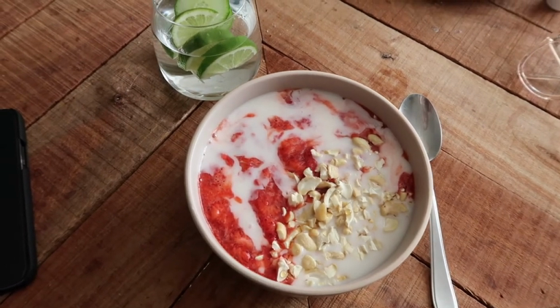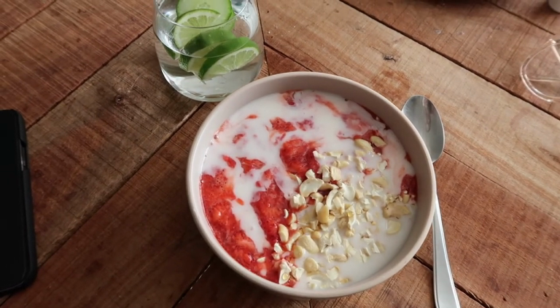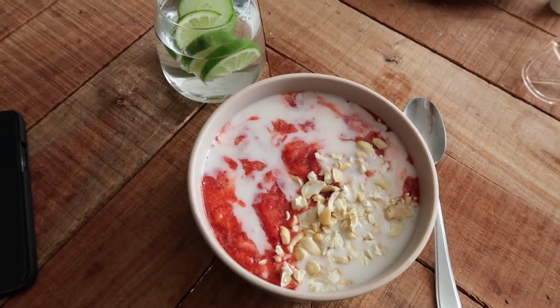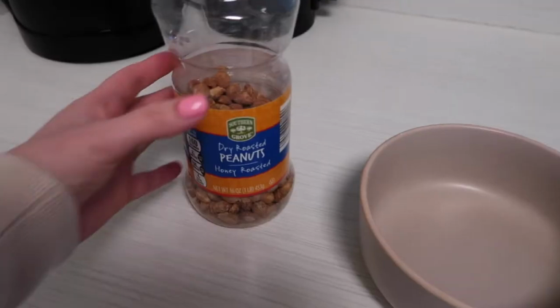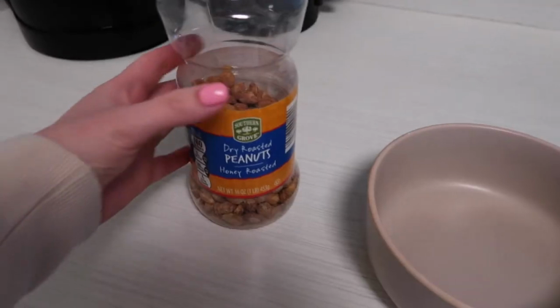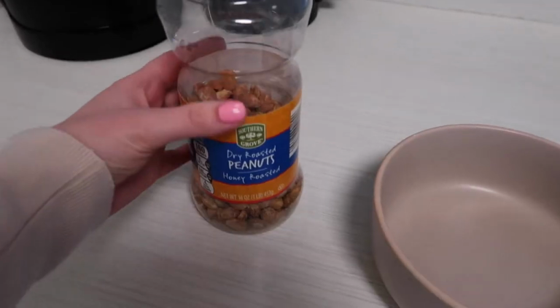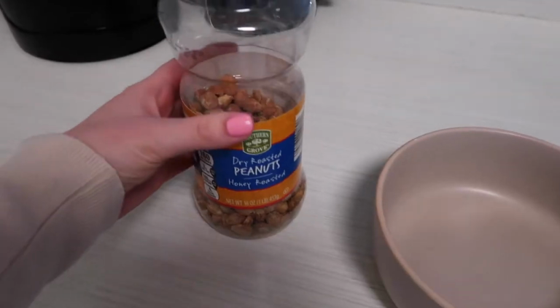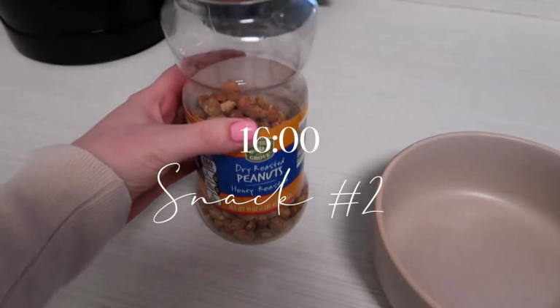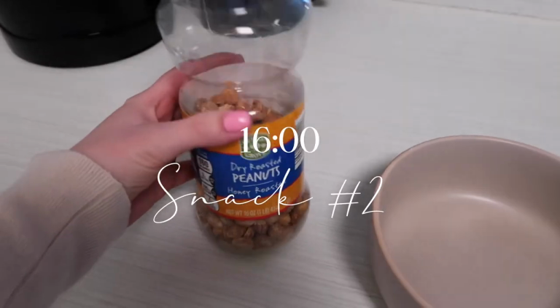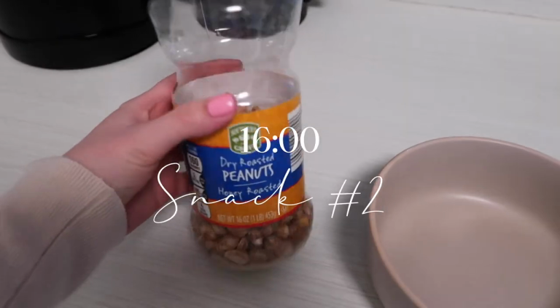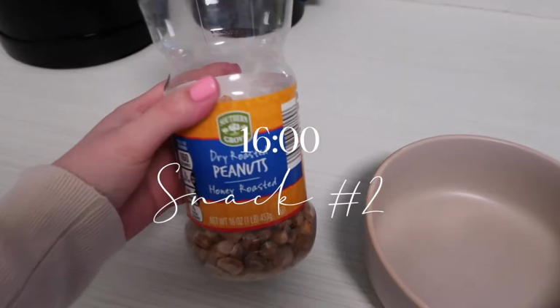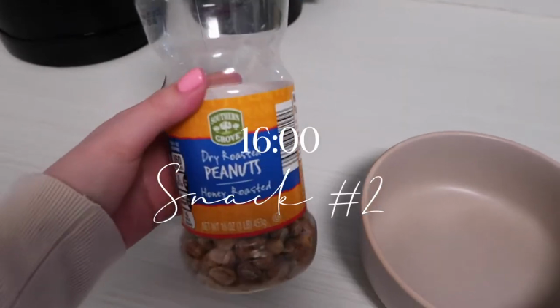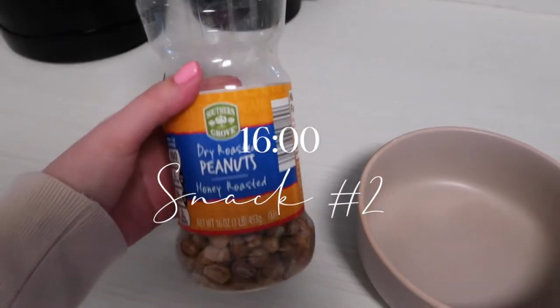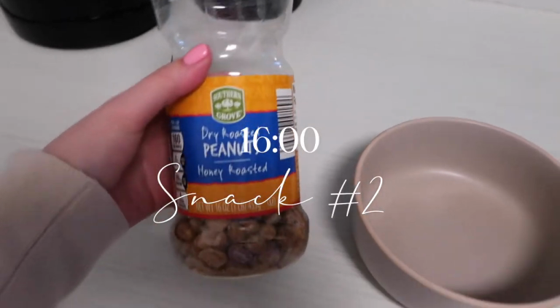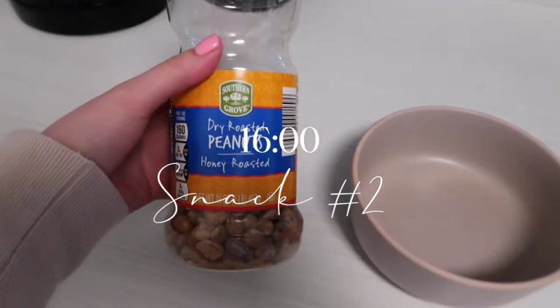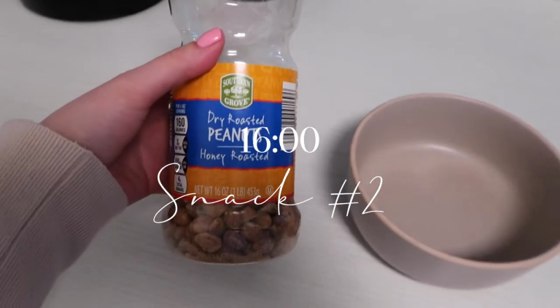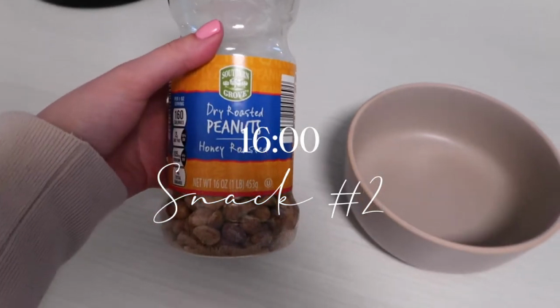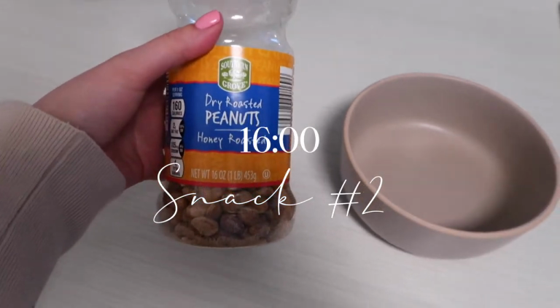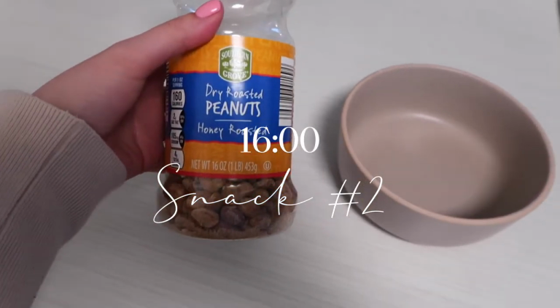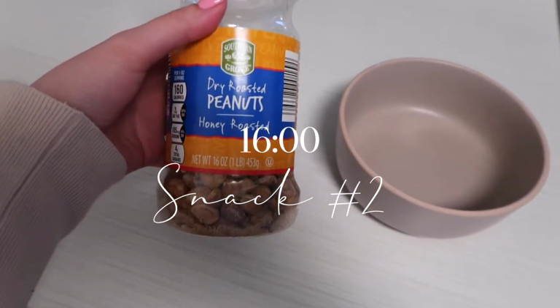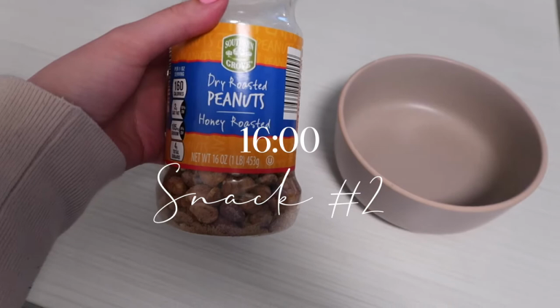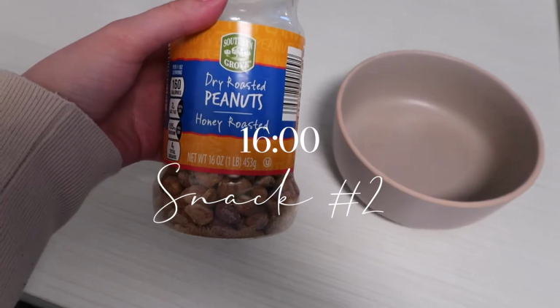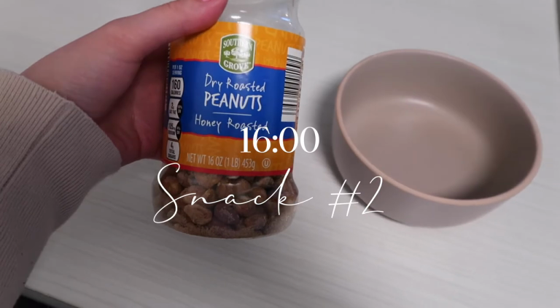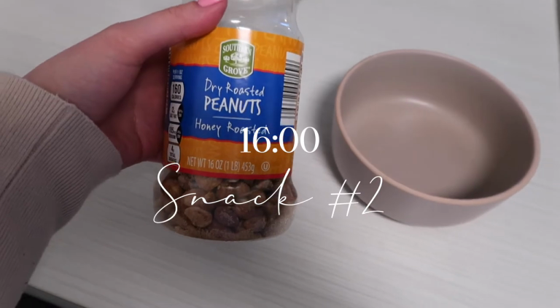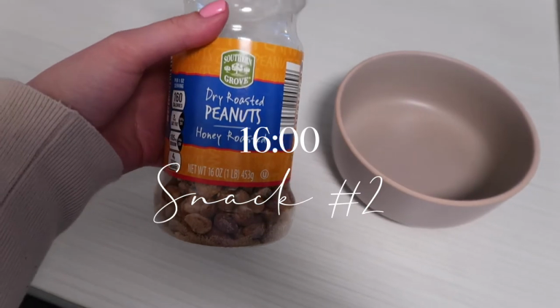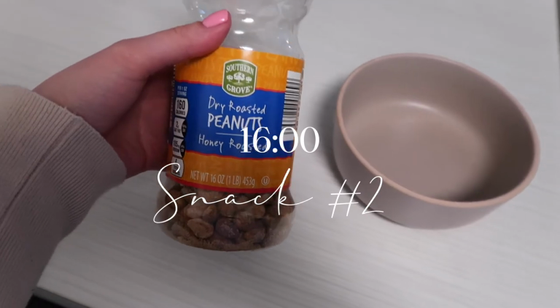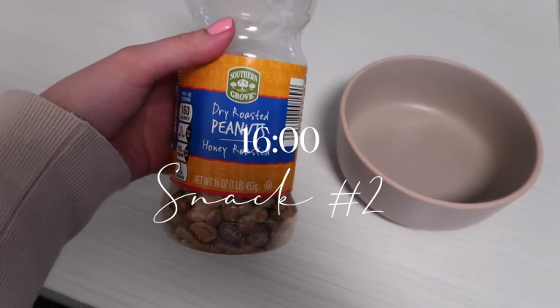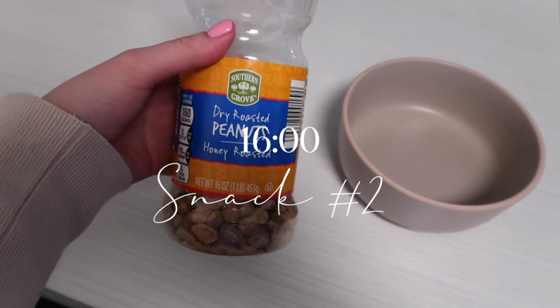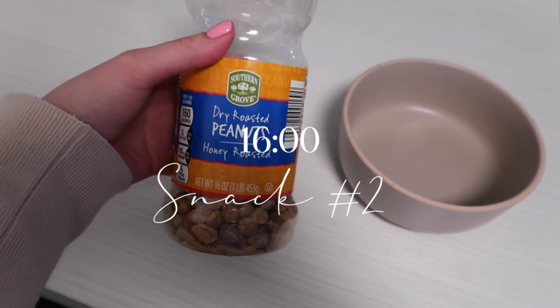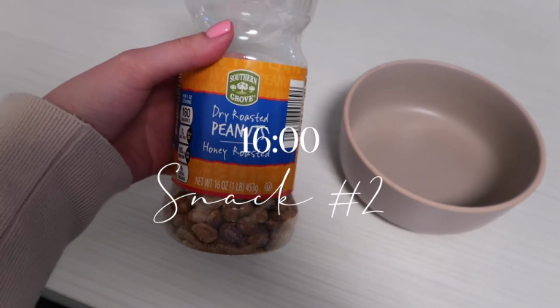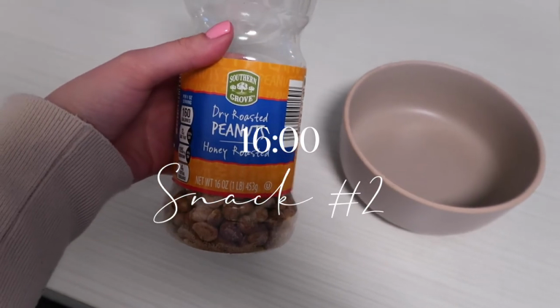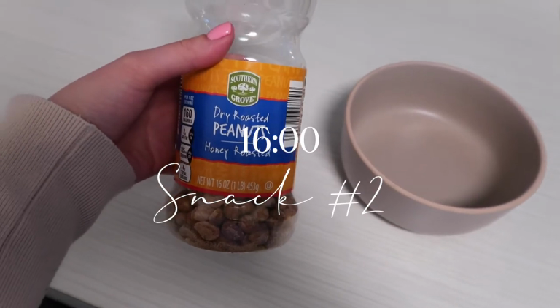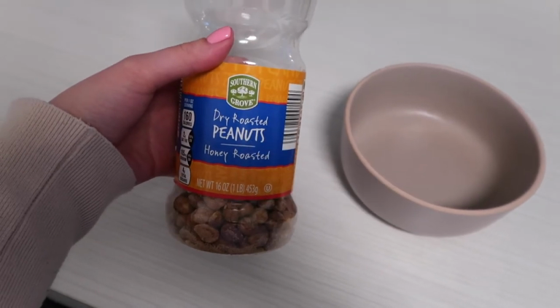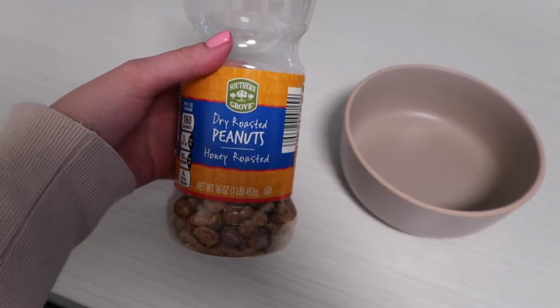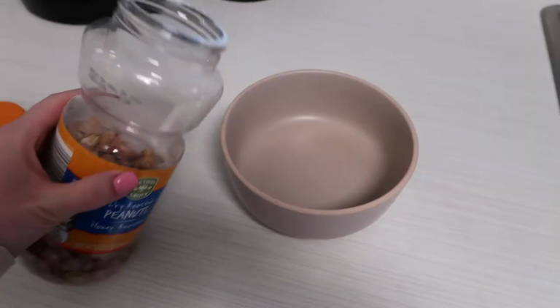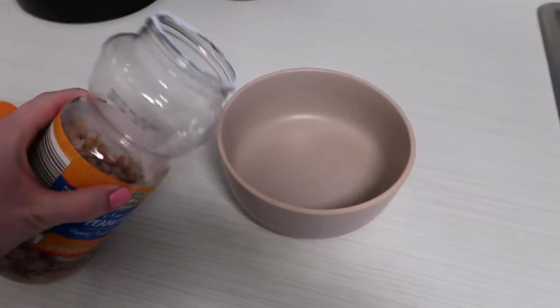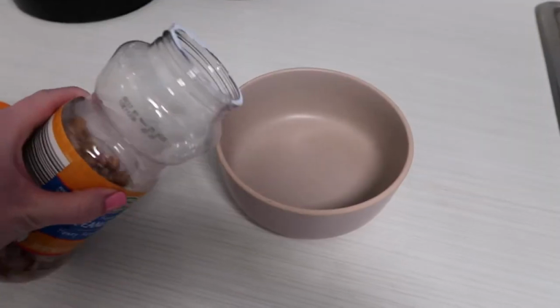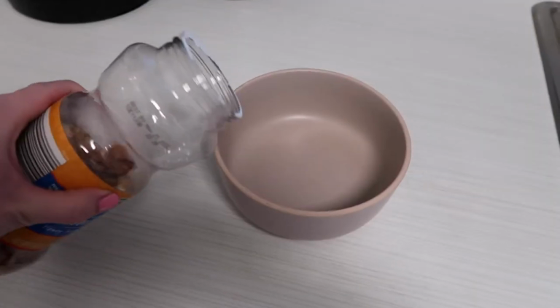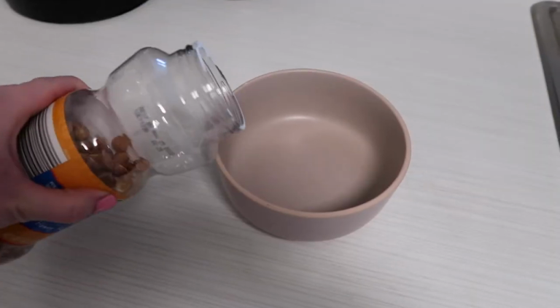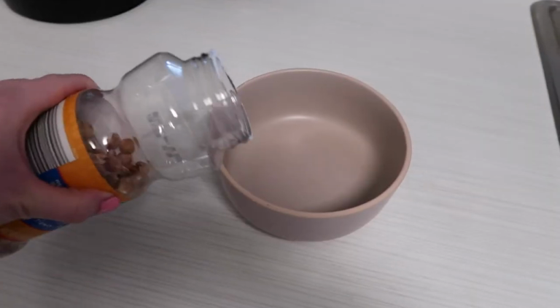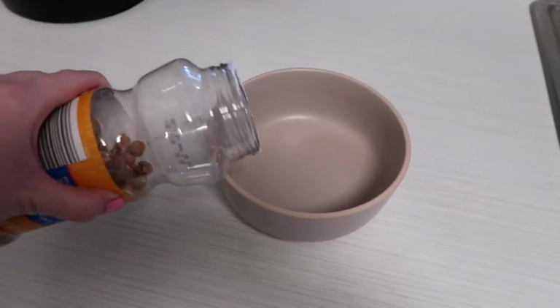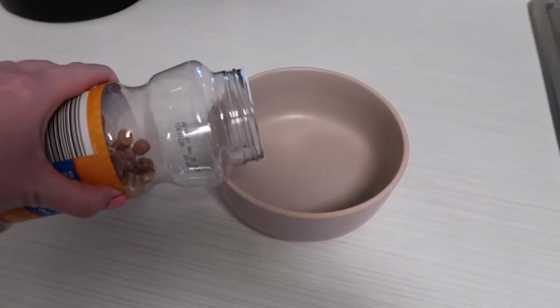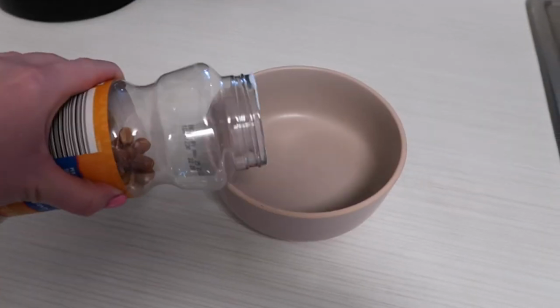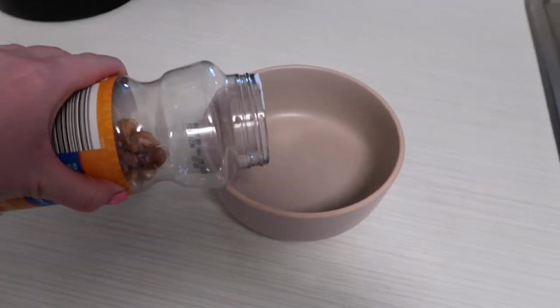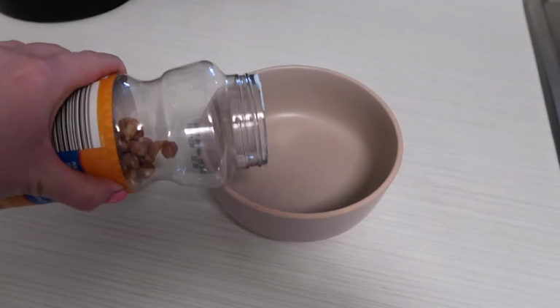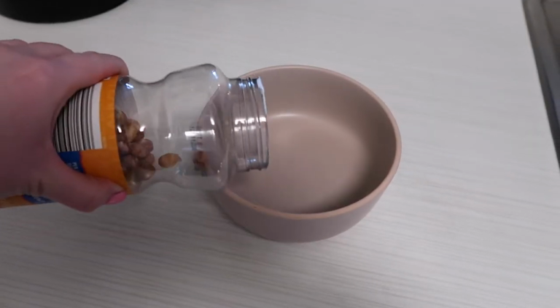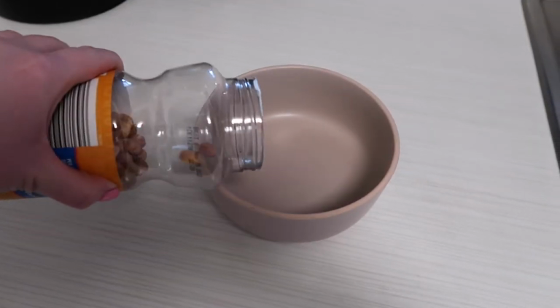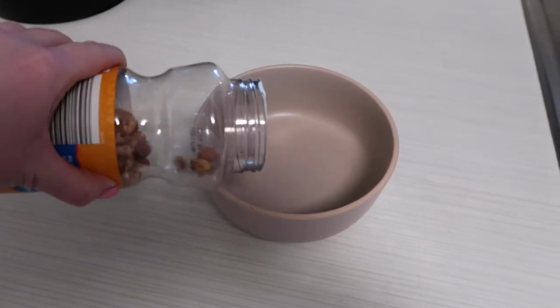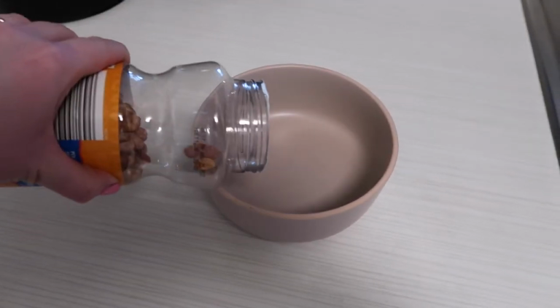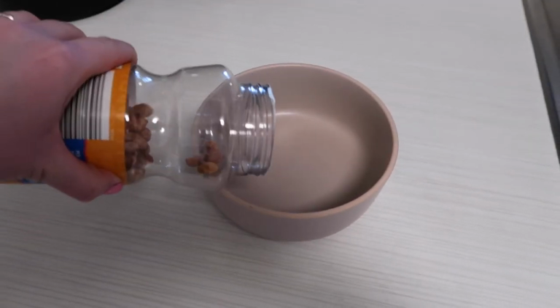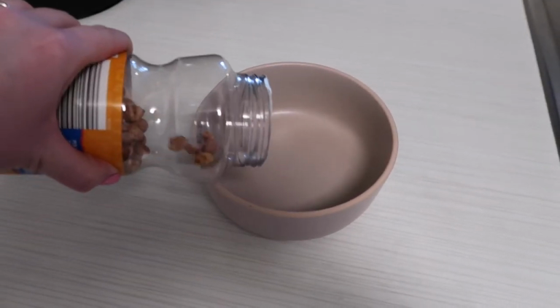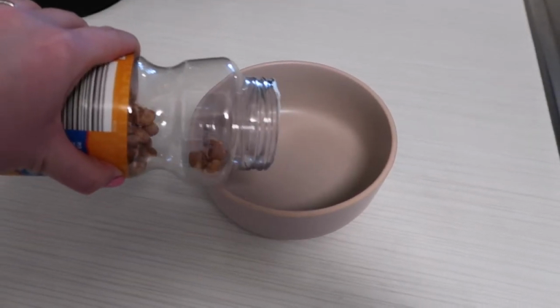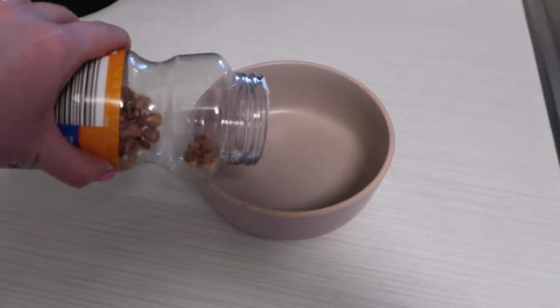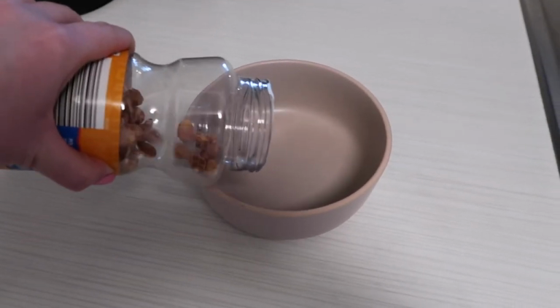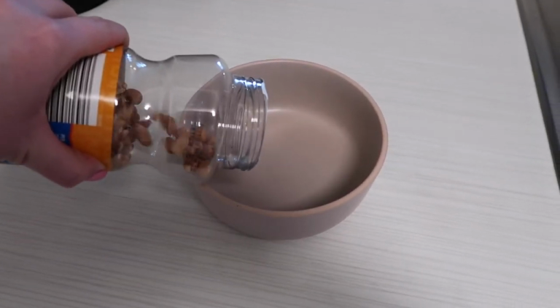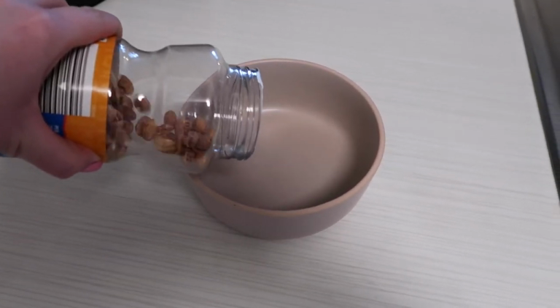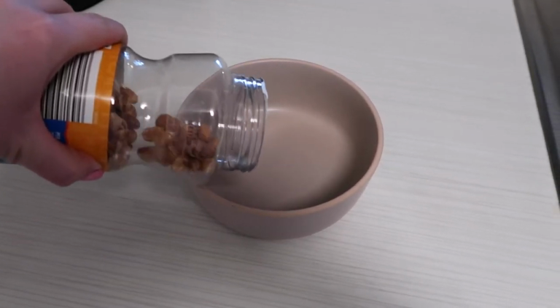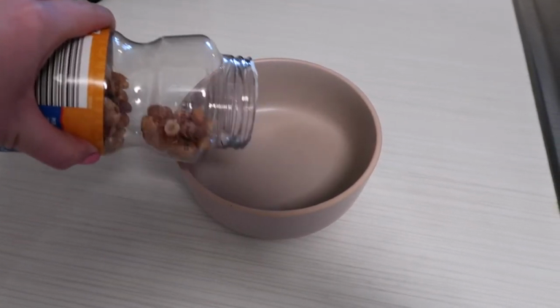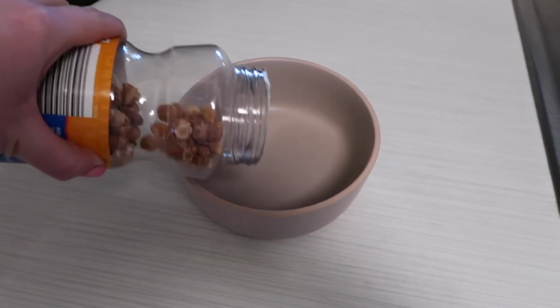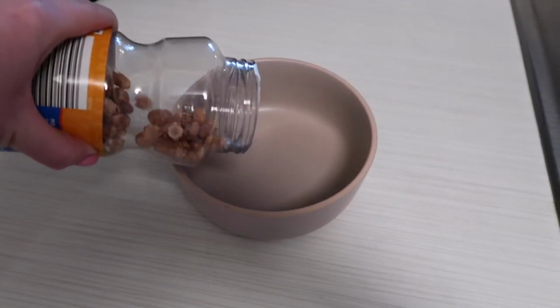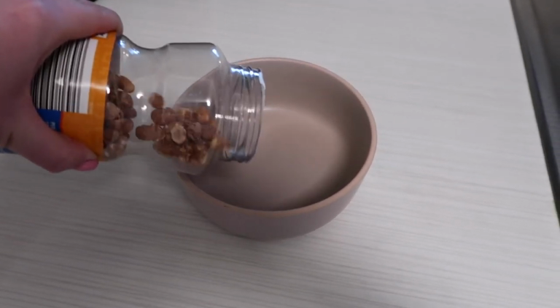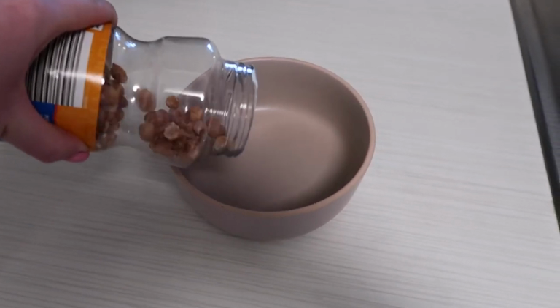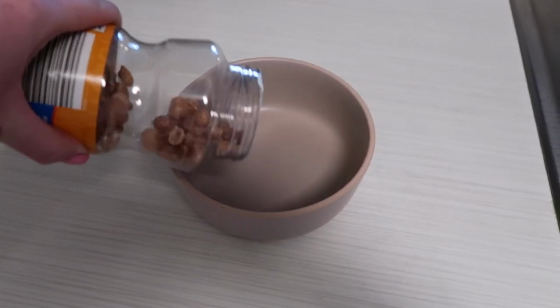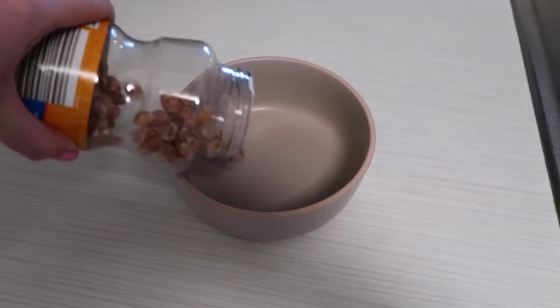For a snack I poured myself some honey-covered peanuts and had a few of them in the afternoon.